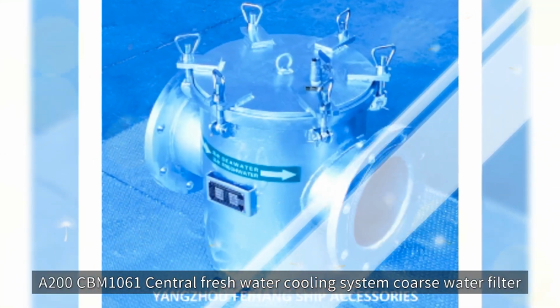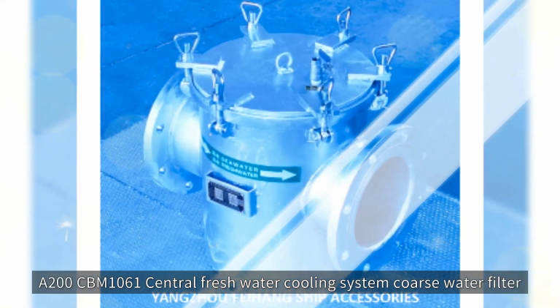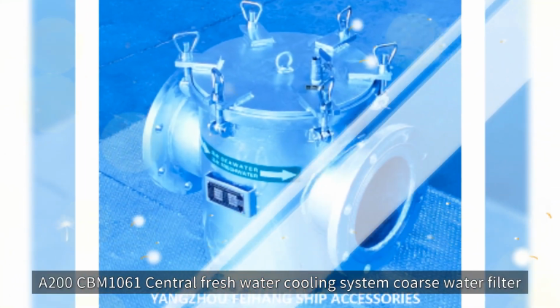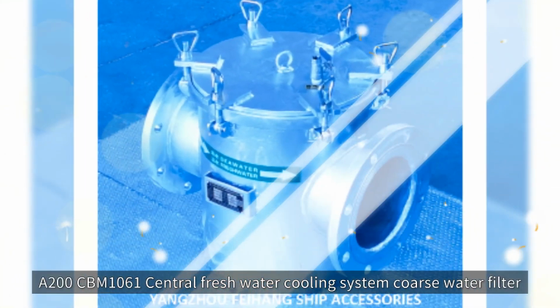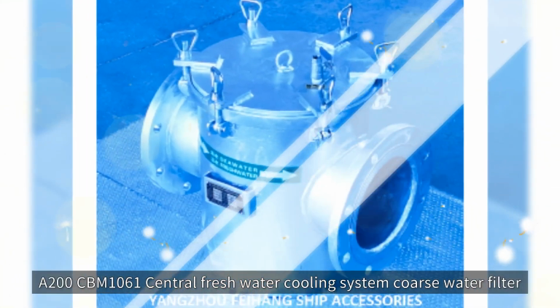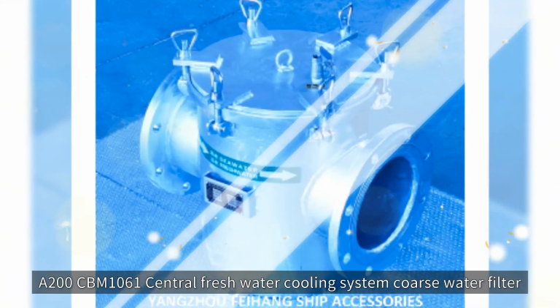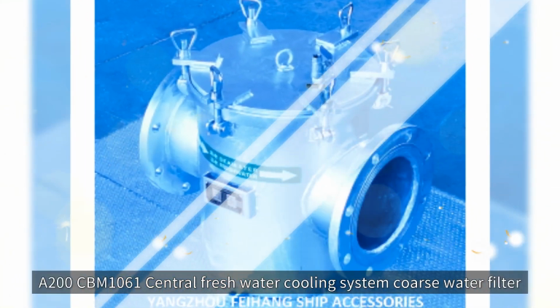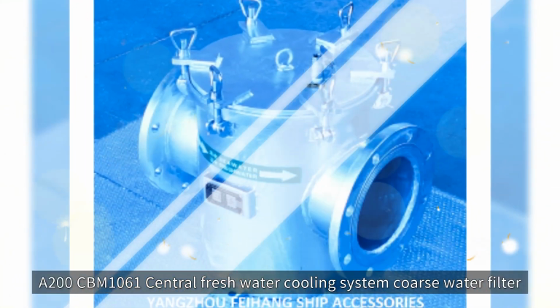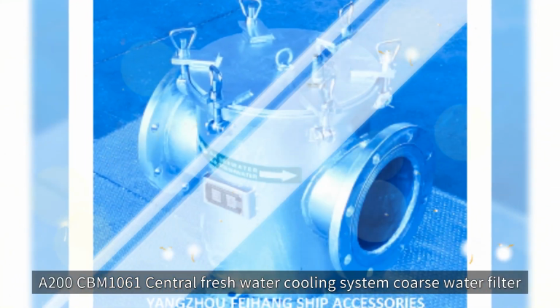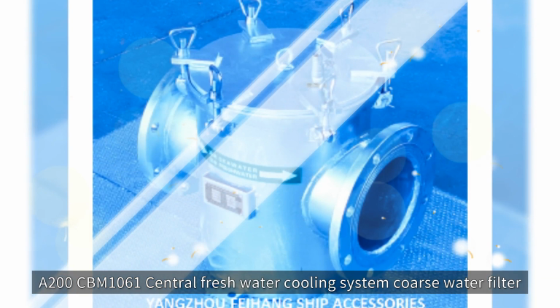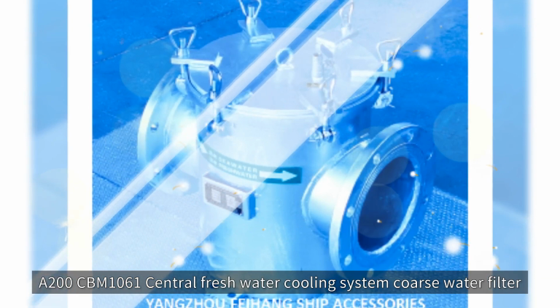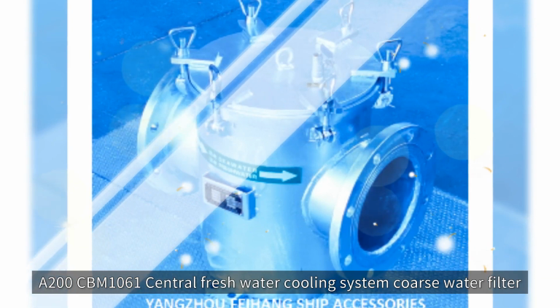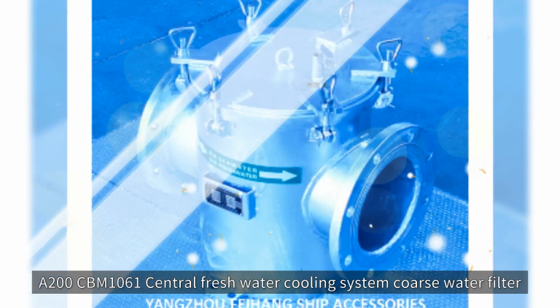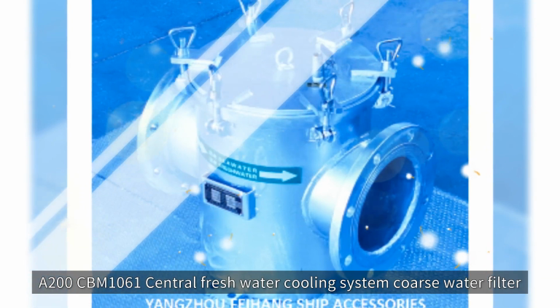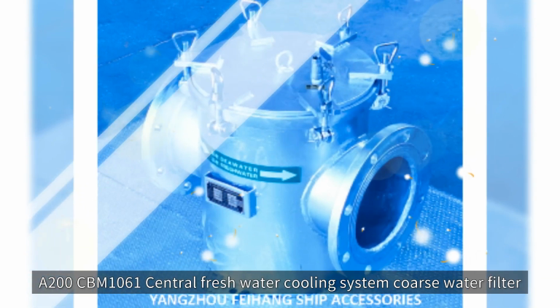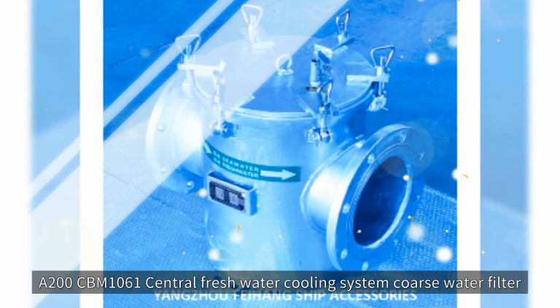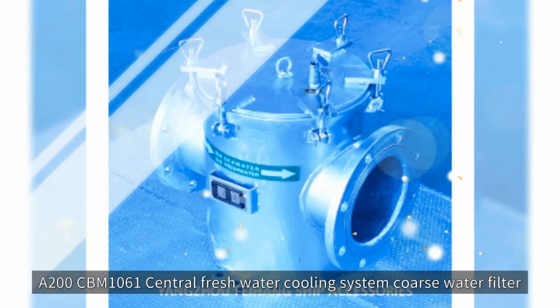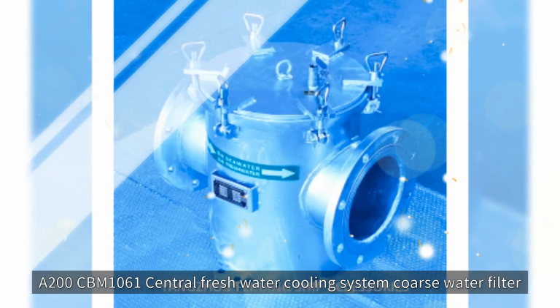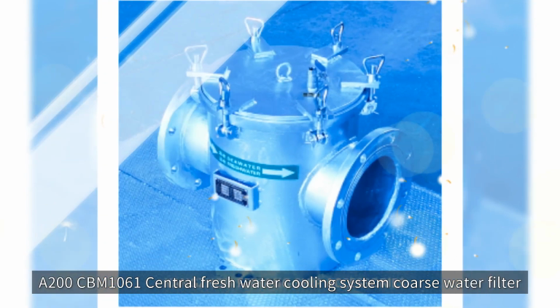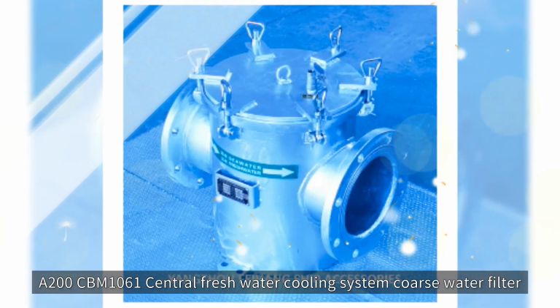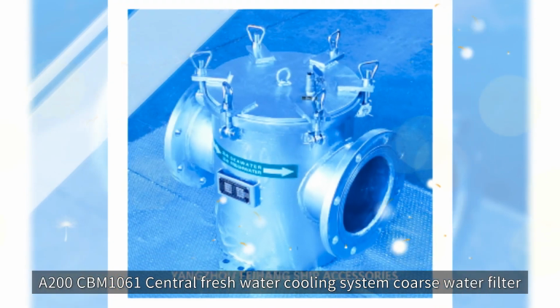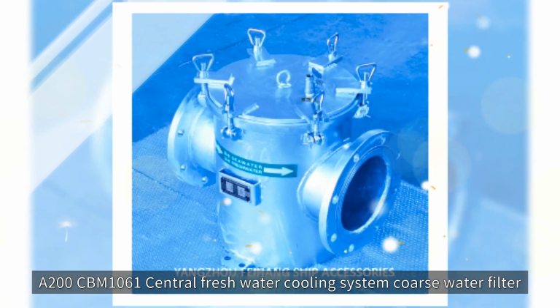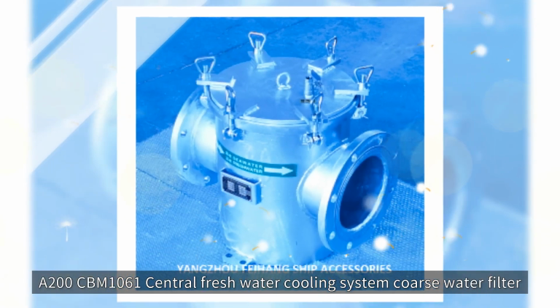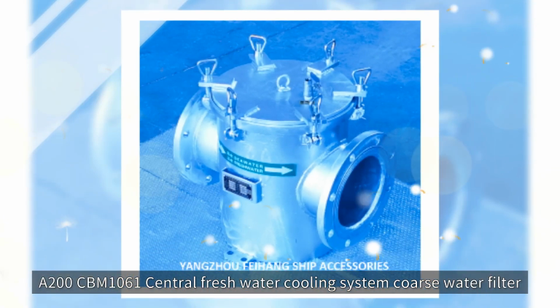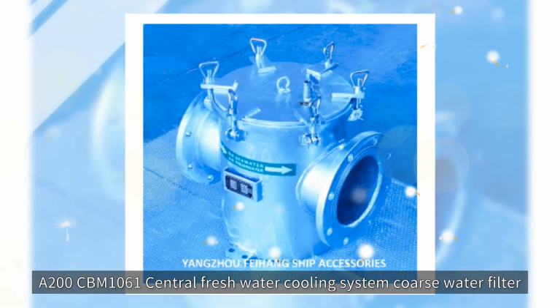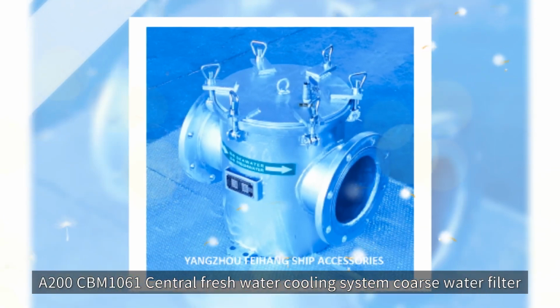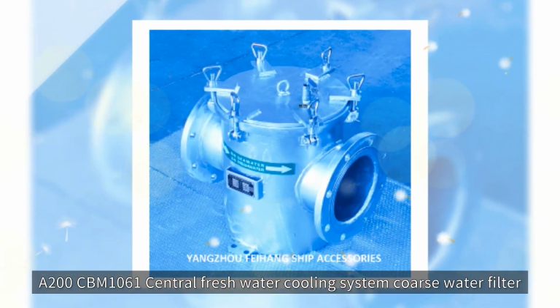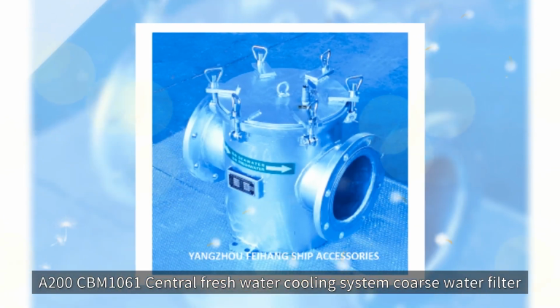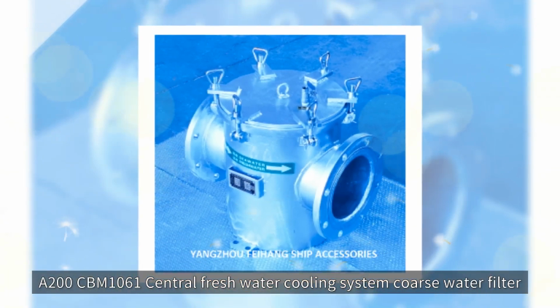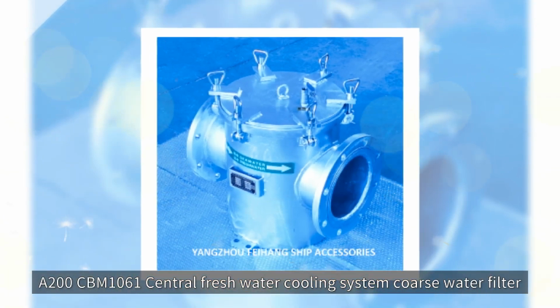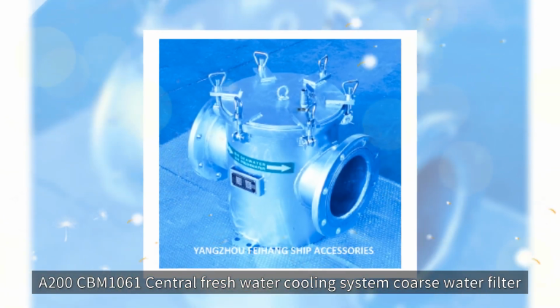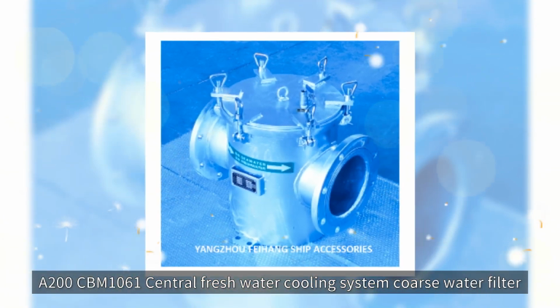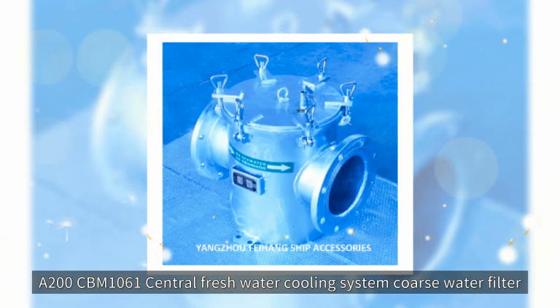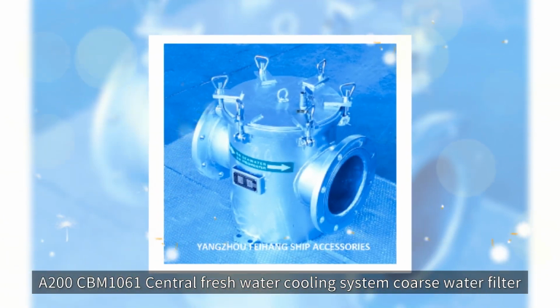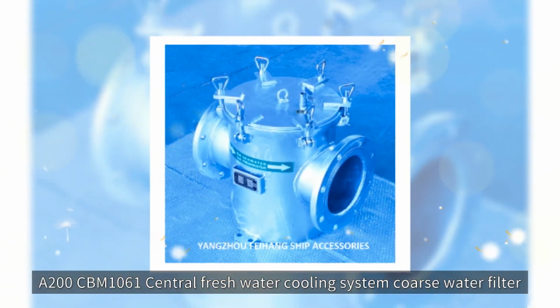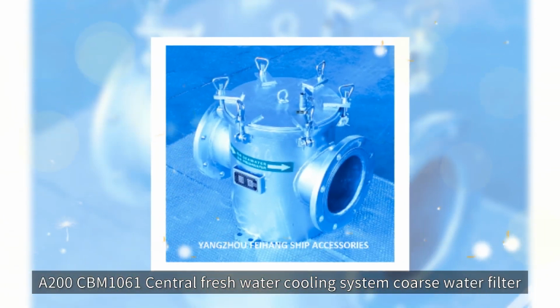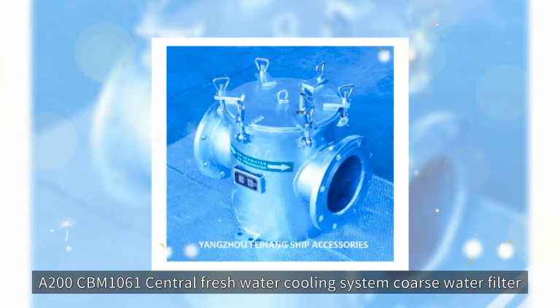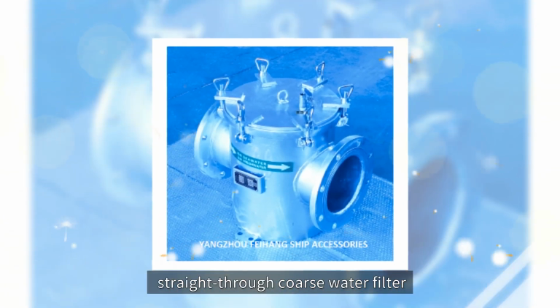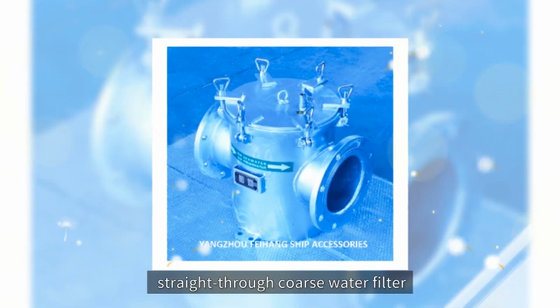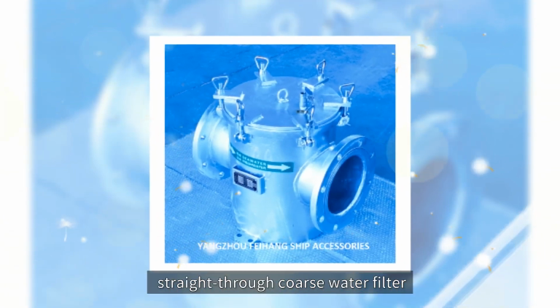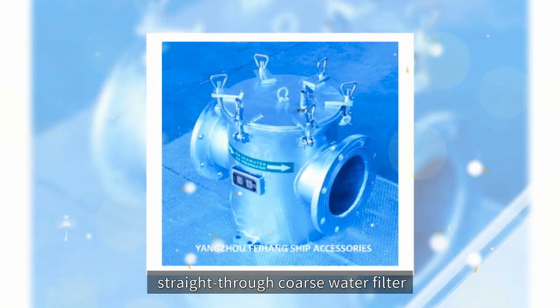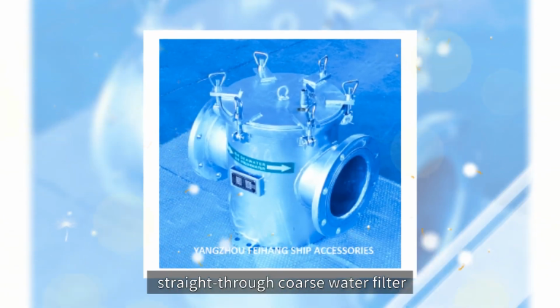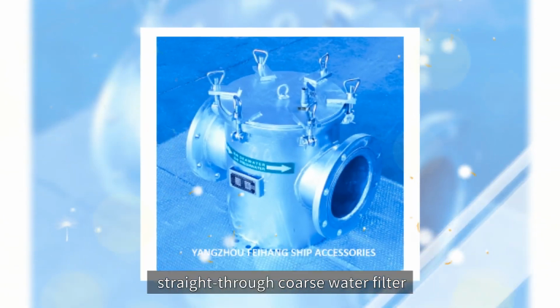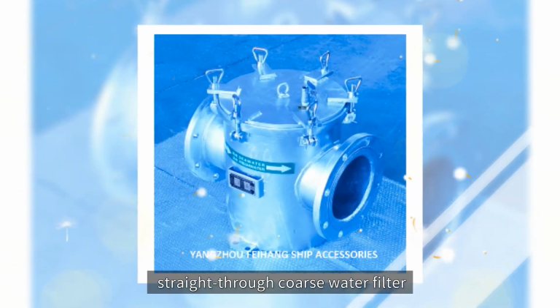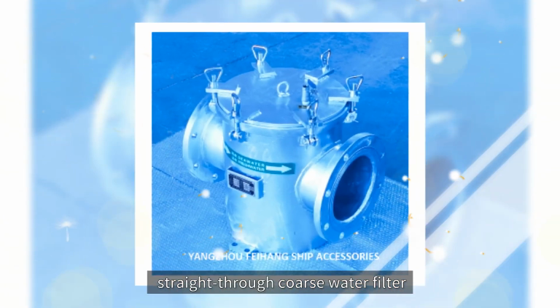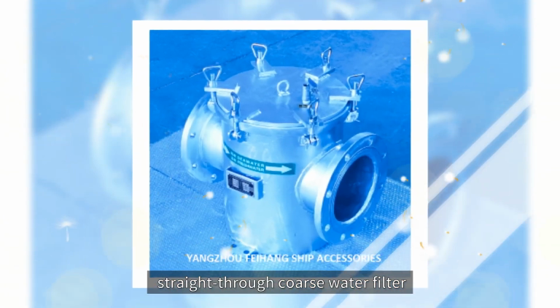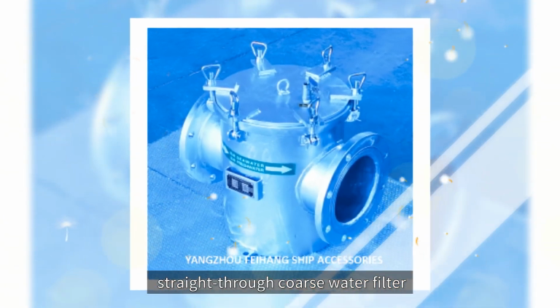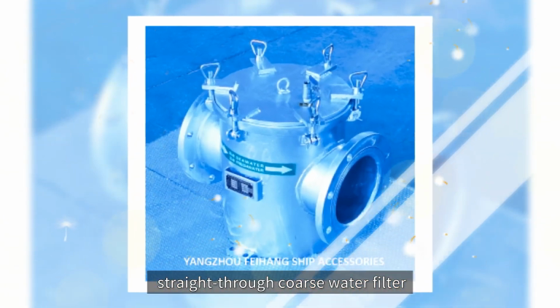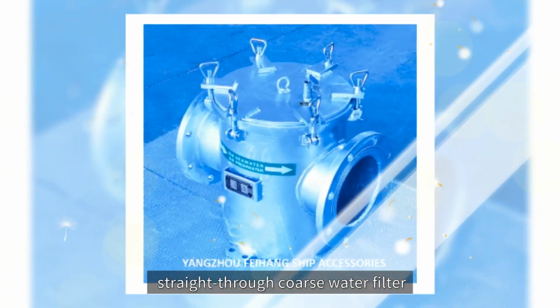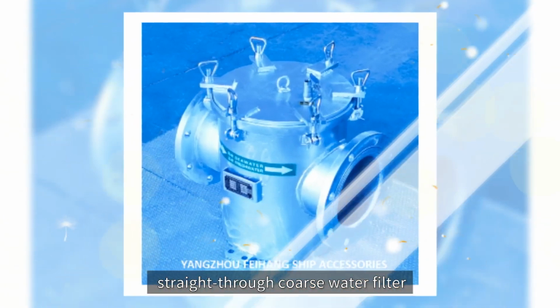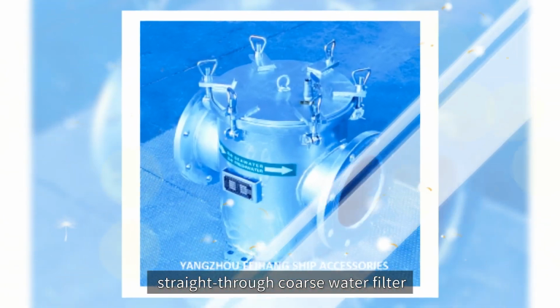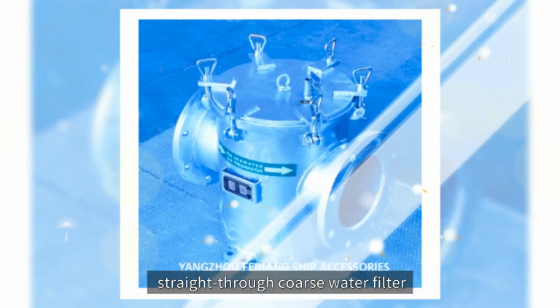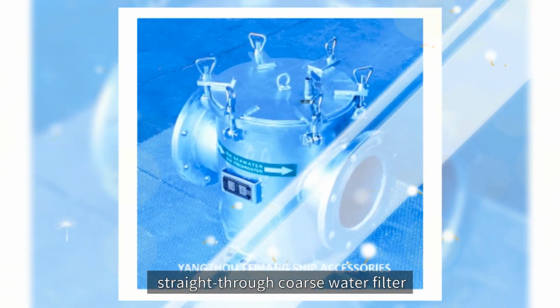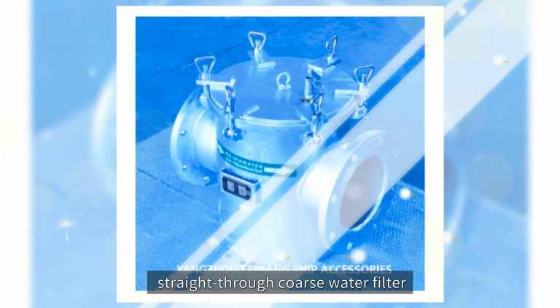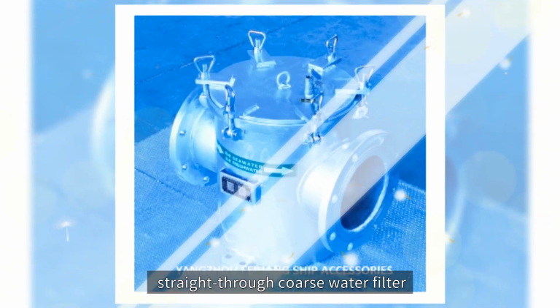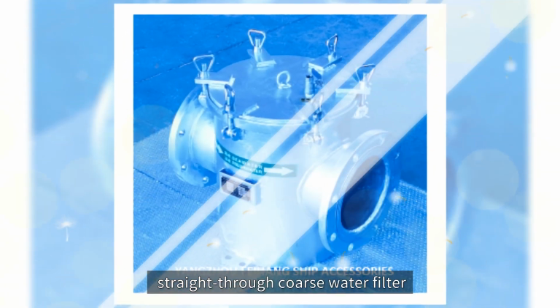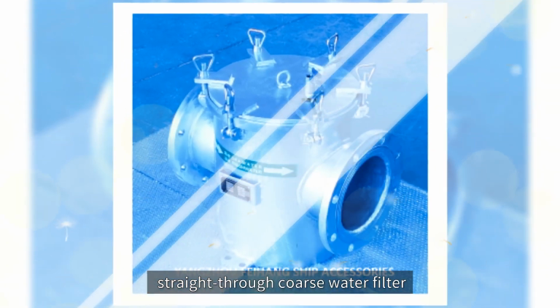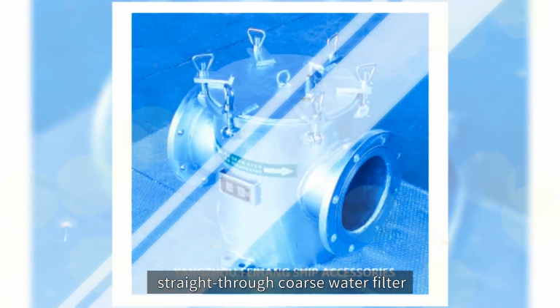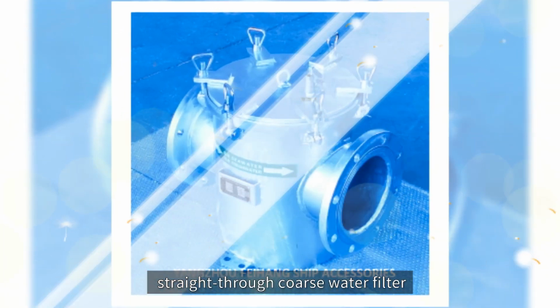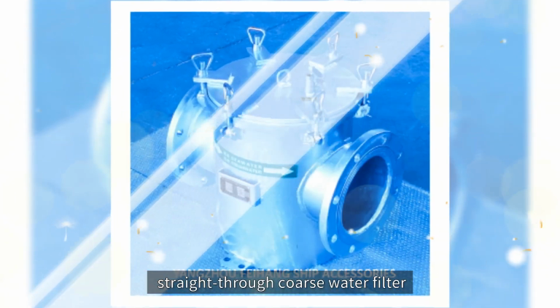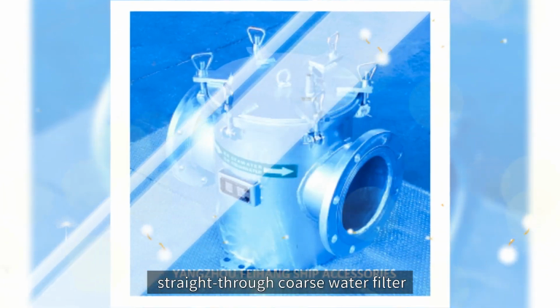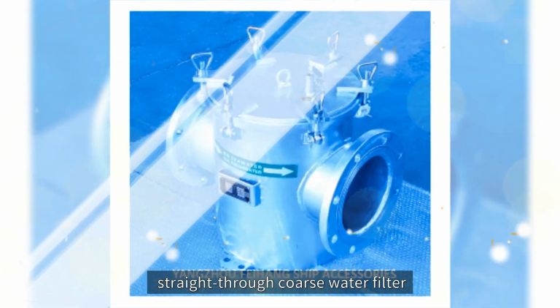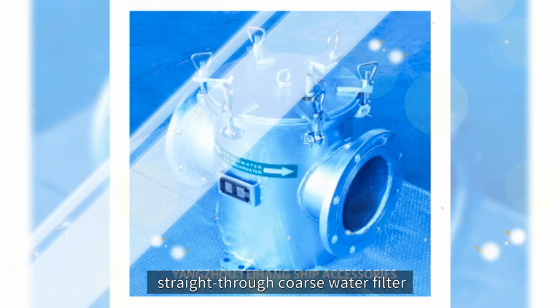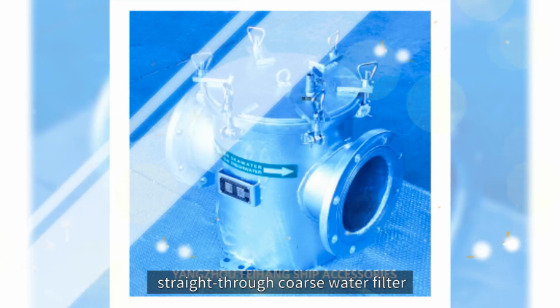A200CBM1061. Central Freshwater Cooling System coarse water filter, straight-through coarse water filter.